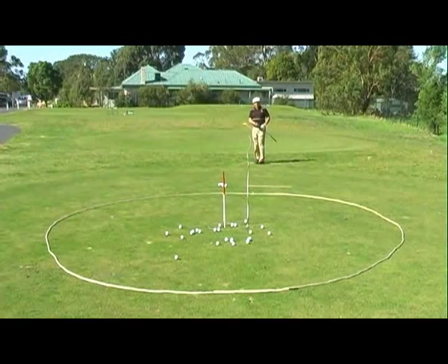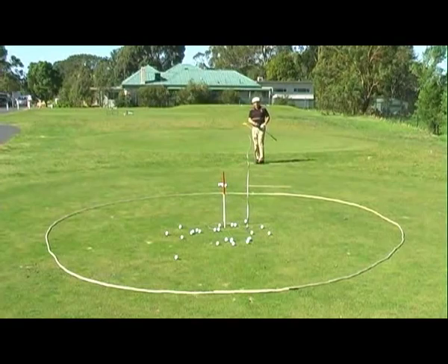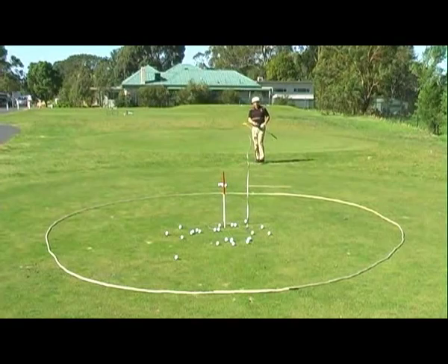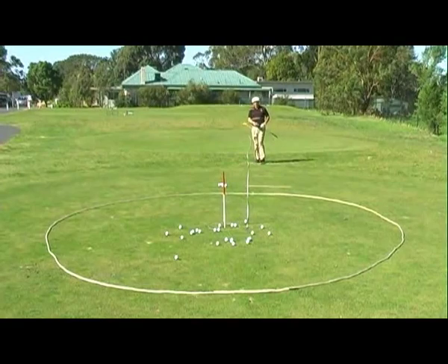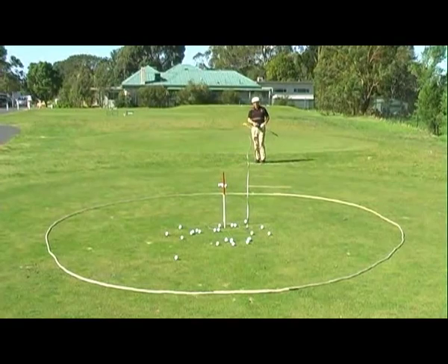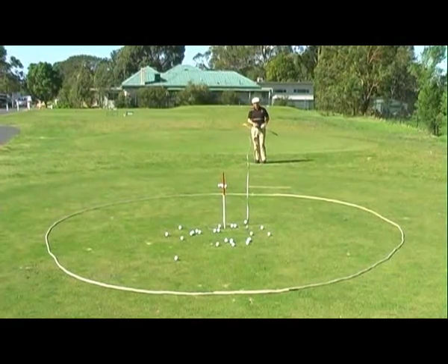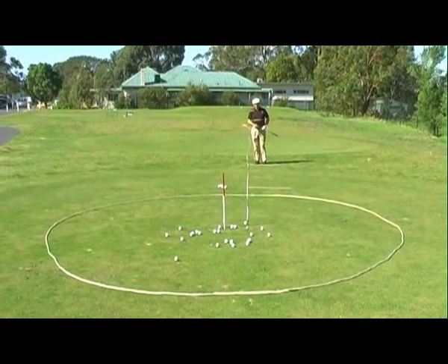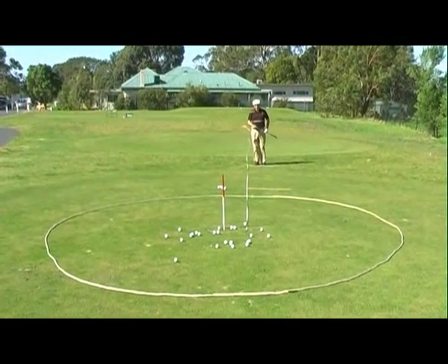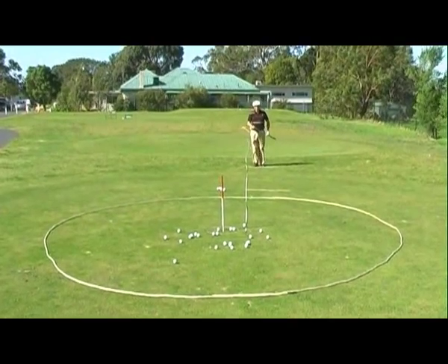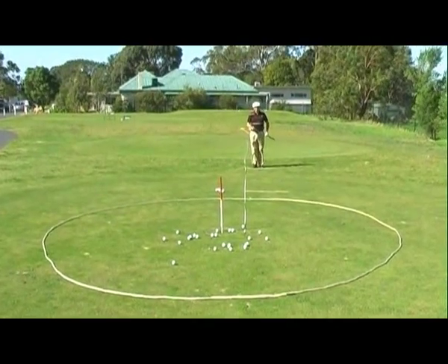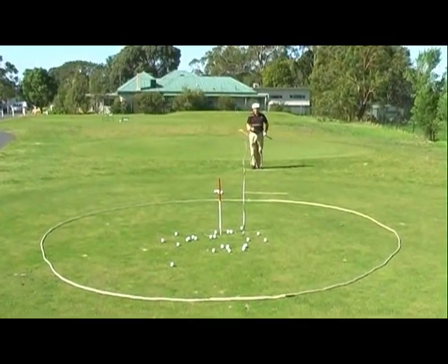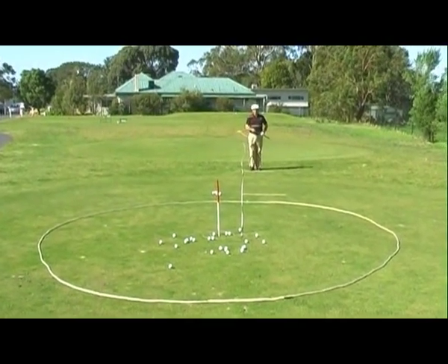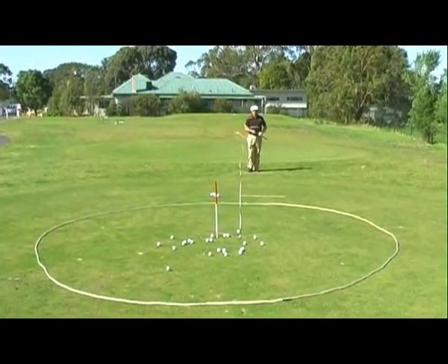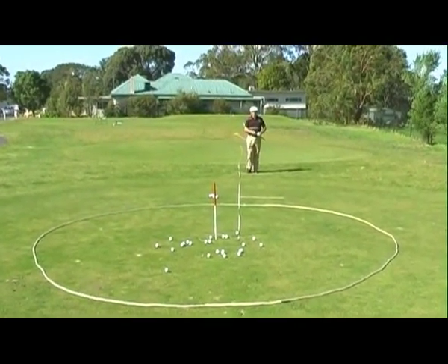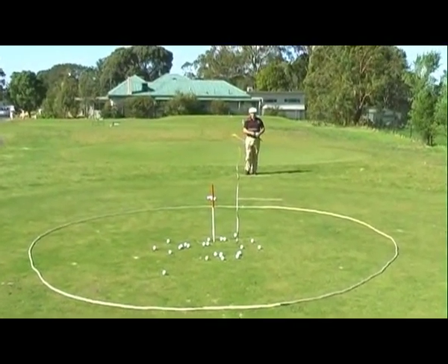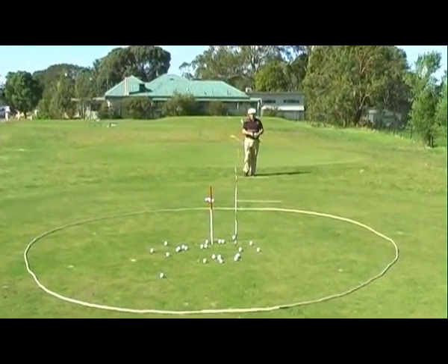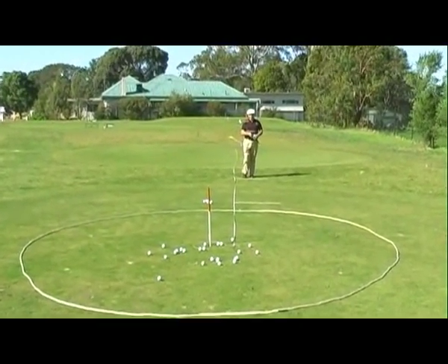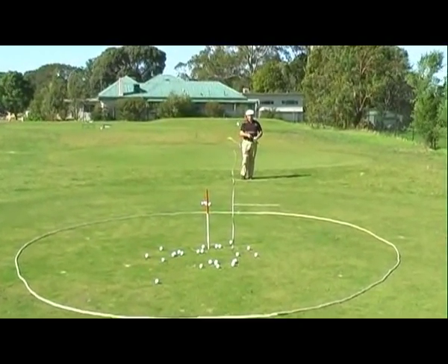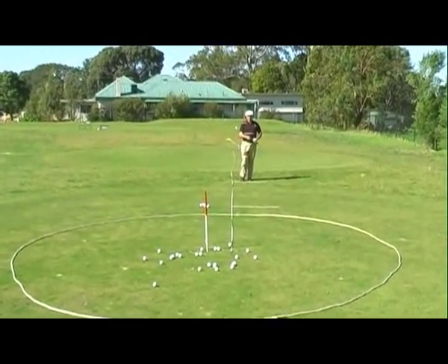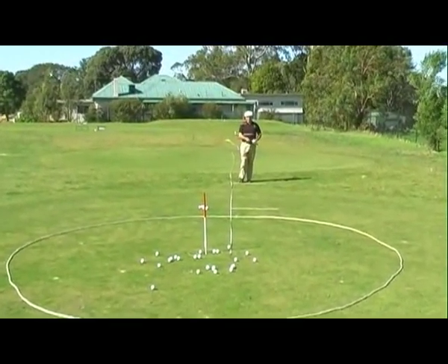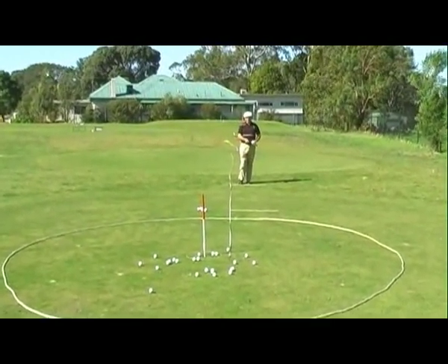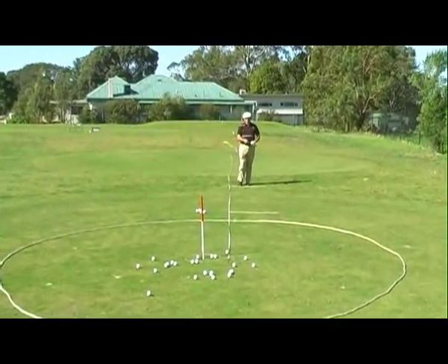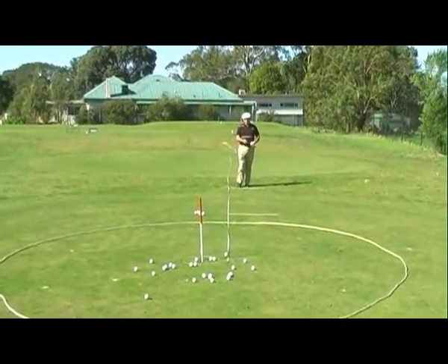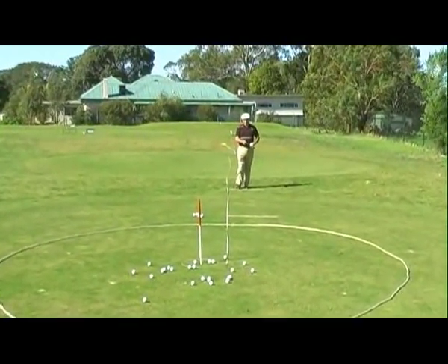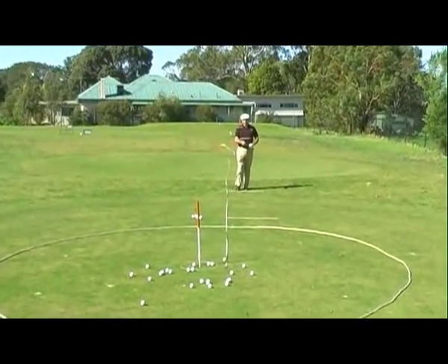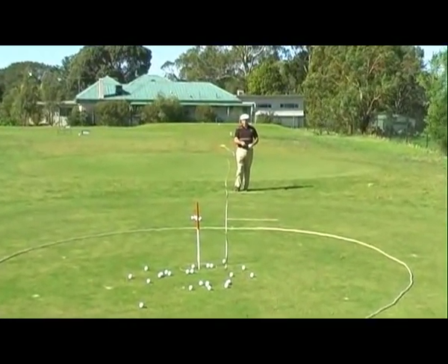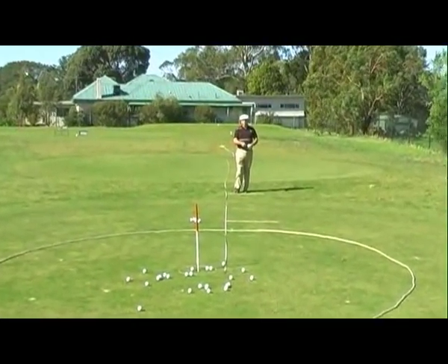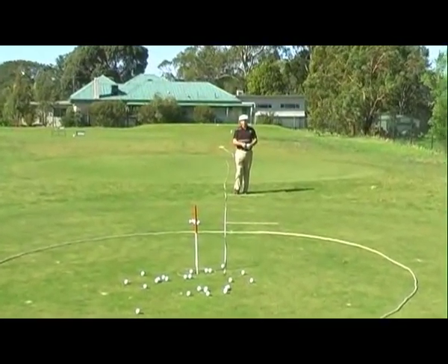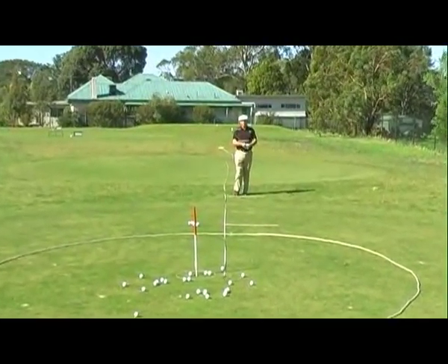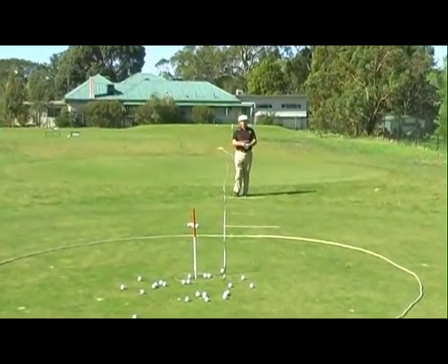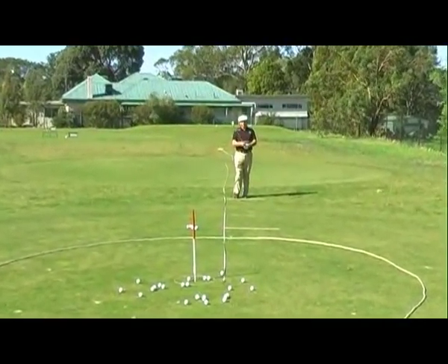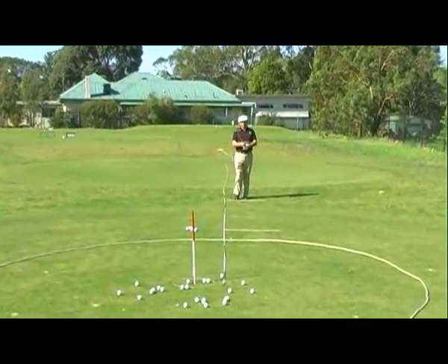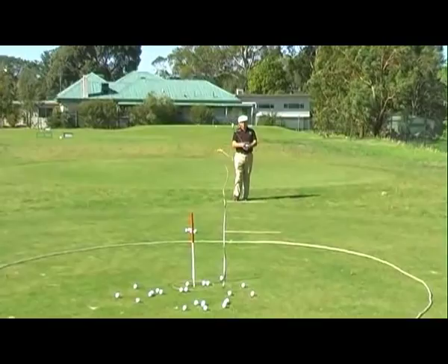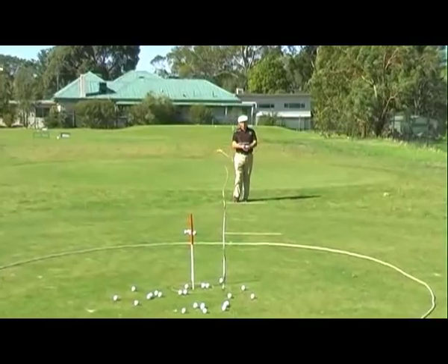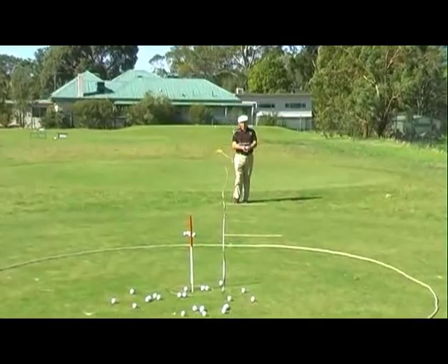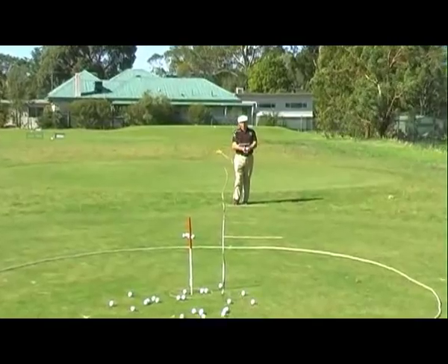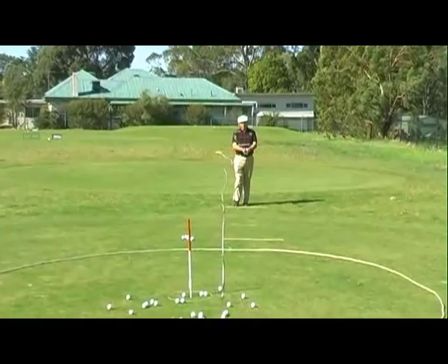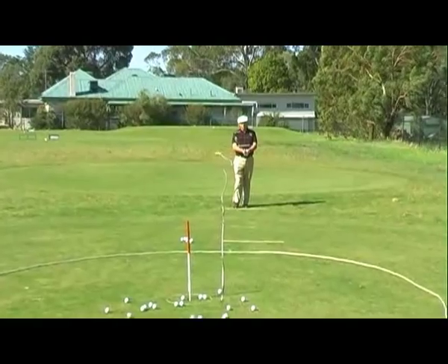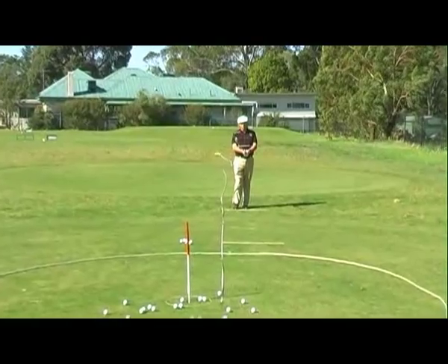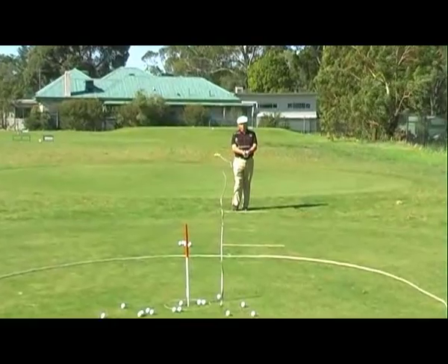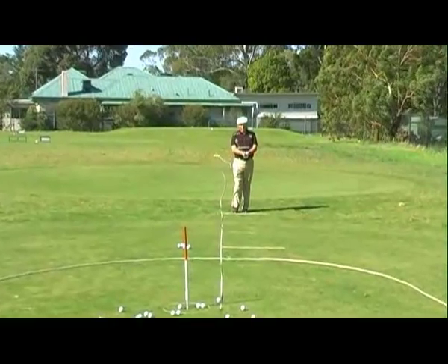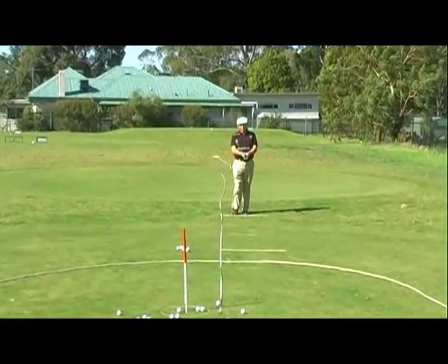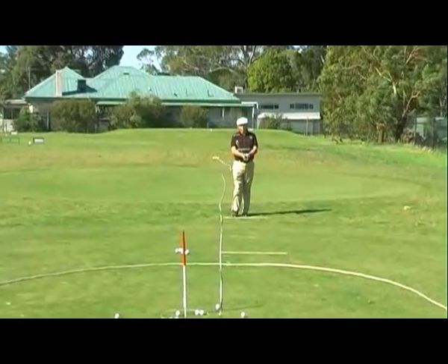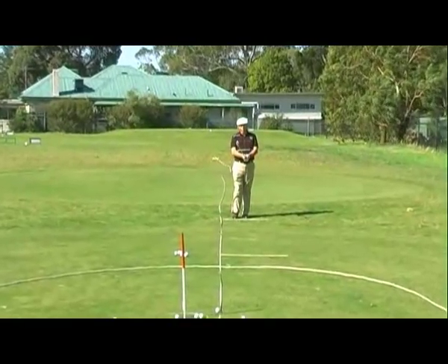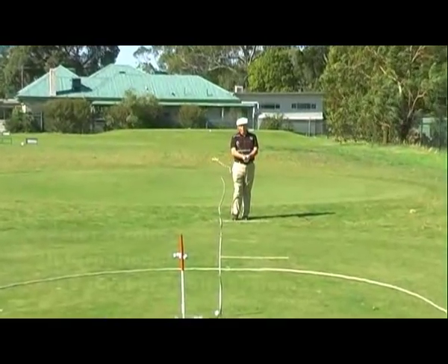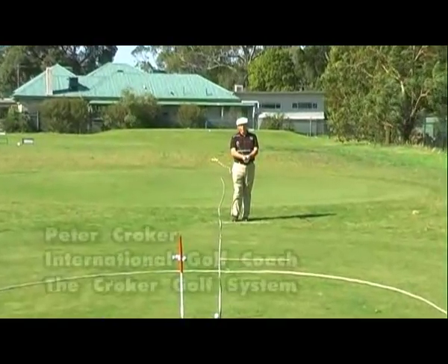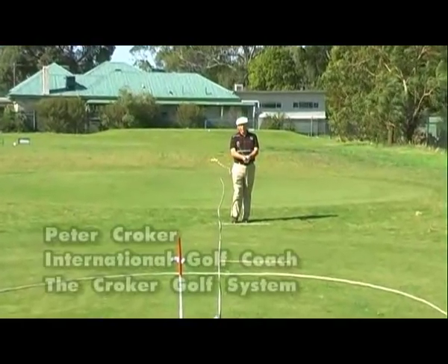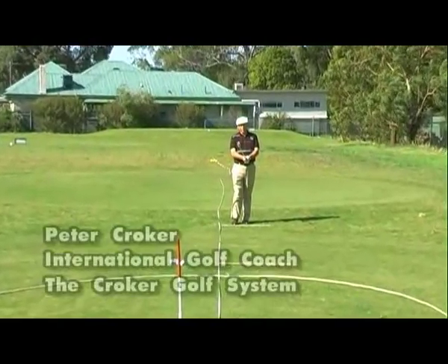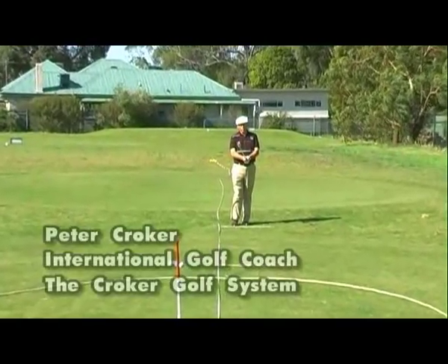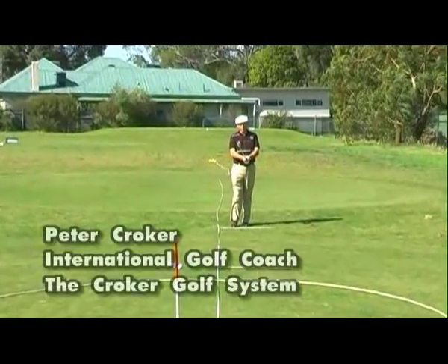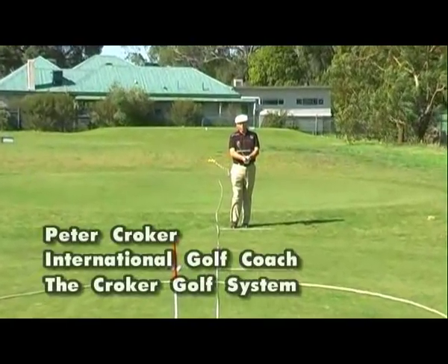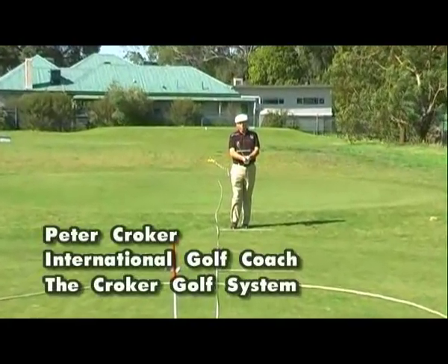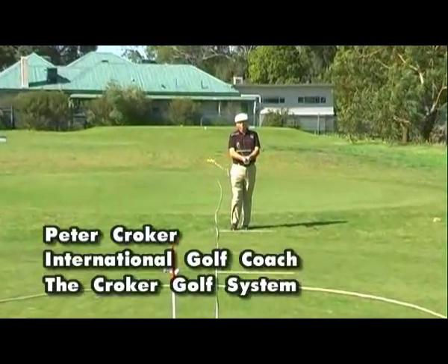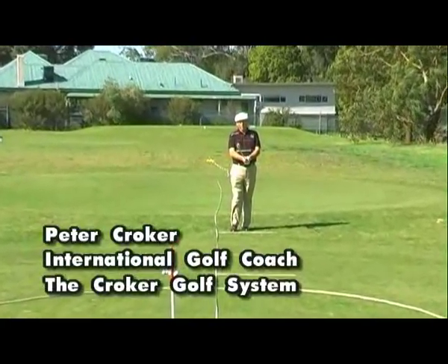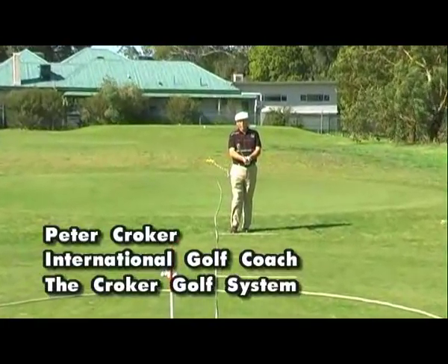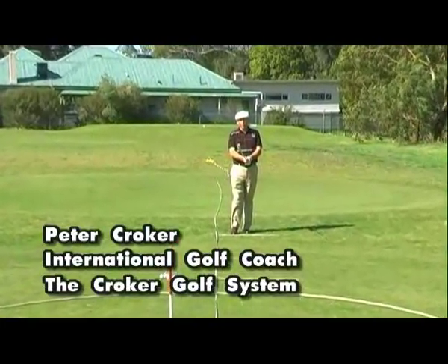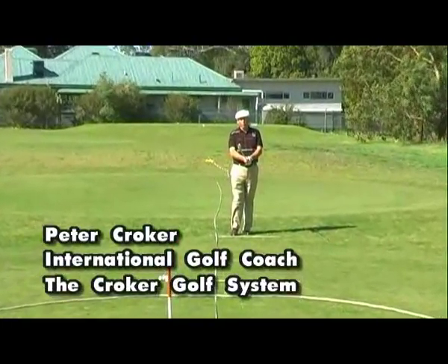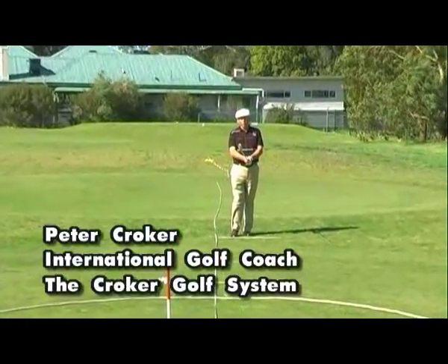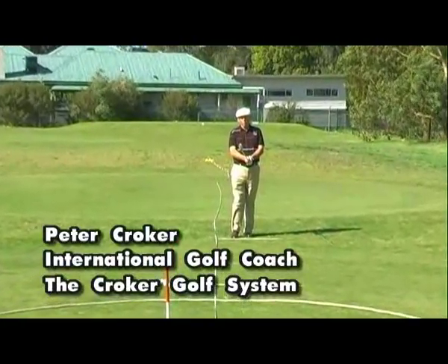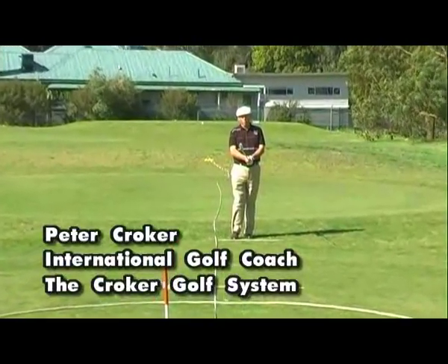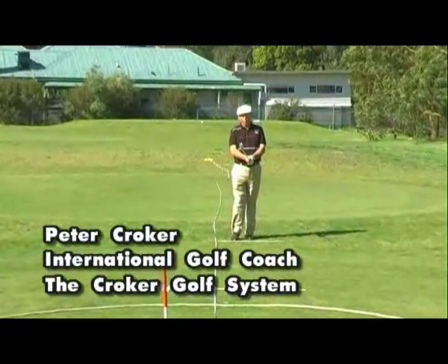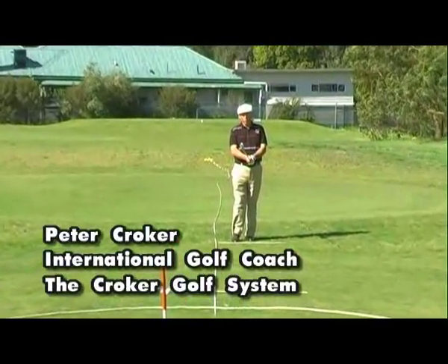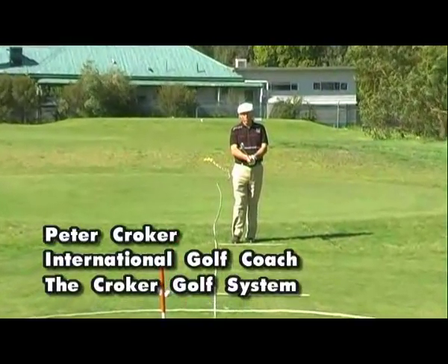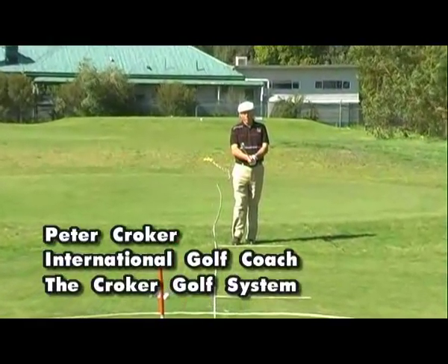Today on Golf Zone we're going to be covering the pitch shot using Sasha Novak's laws of accuracy in conjunction with the Croker Golf System.